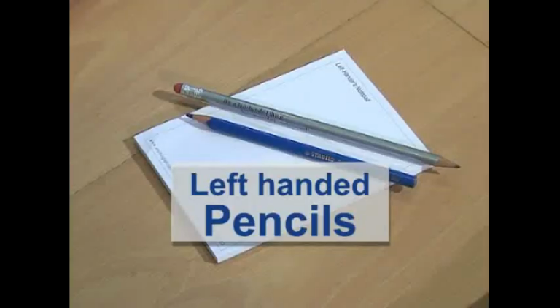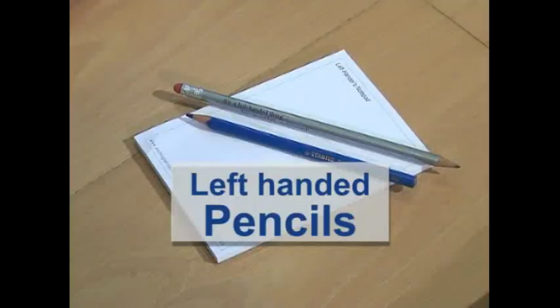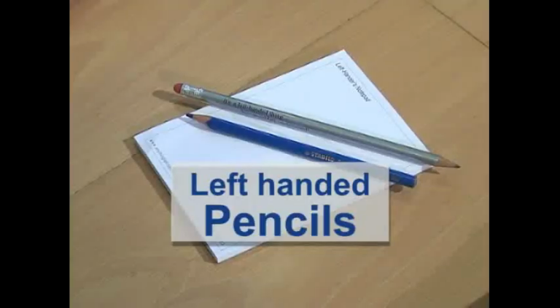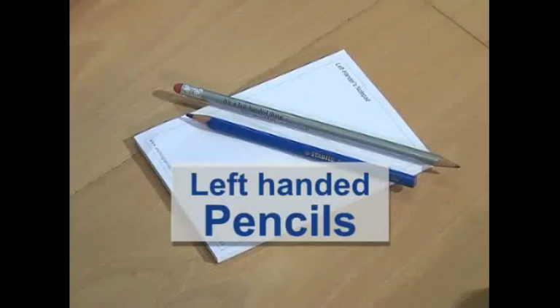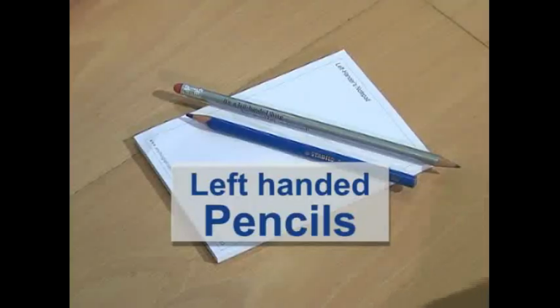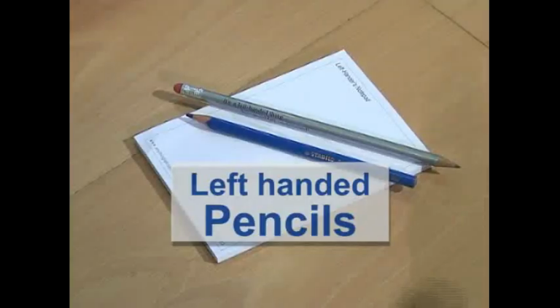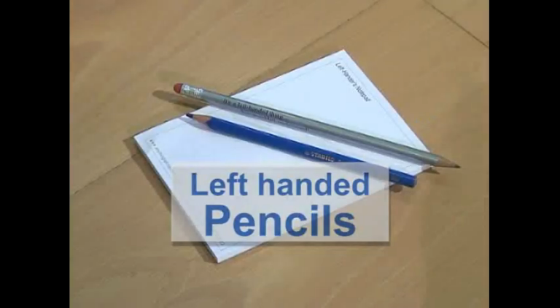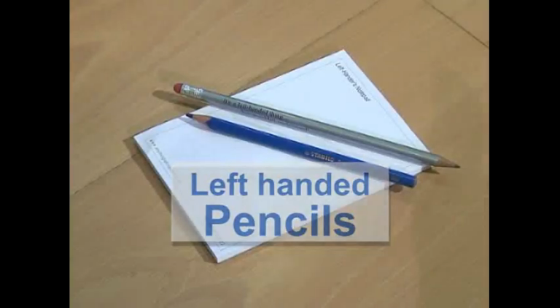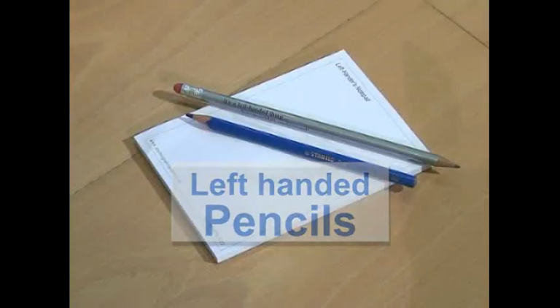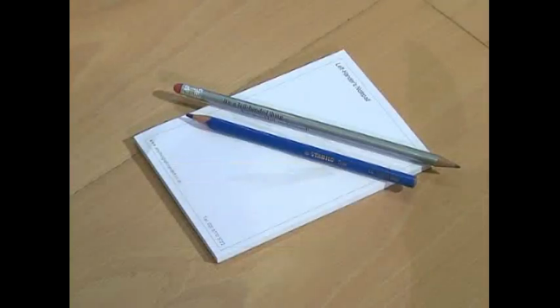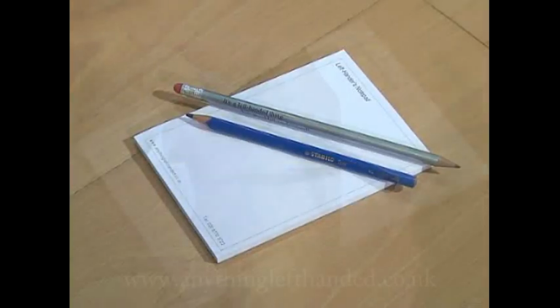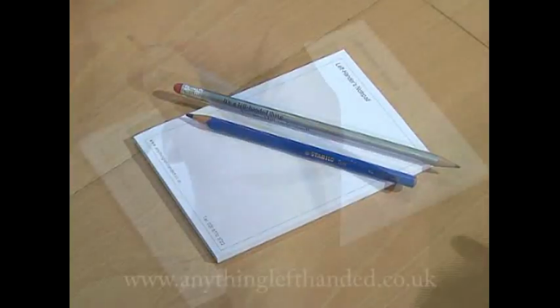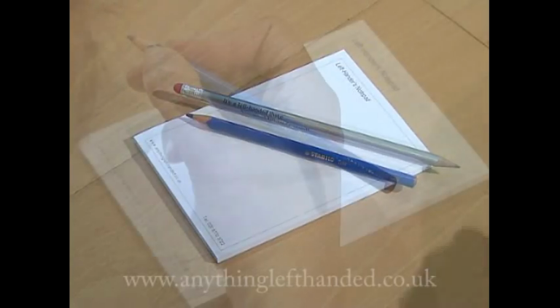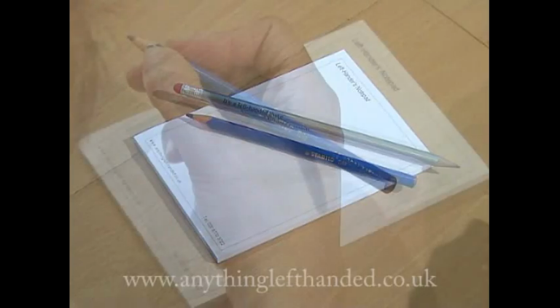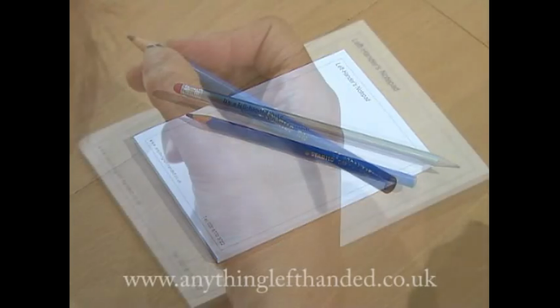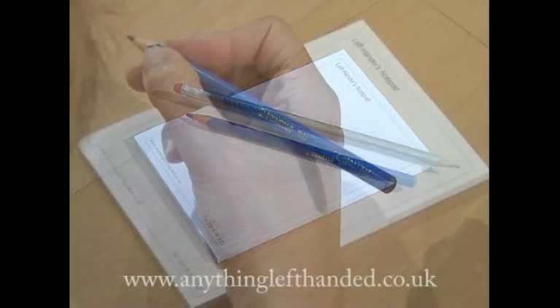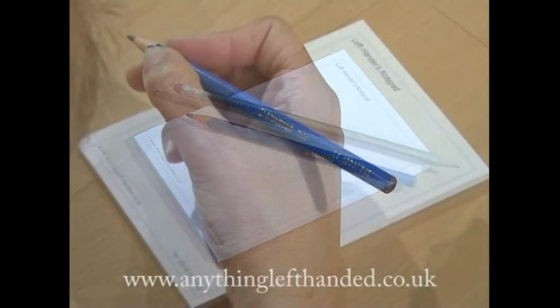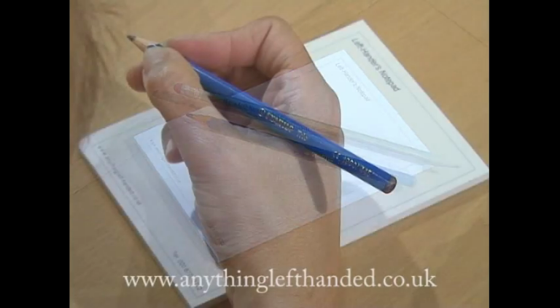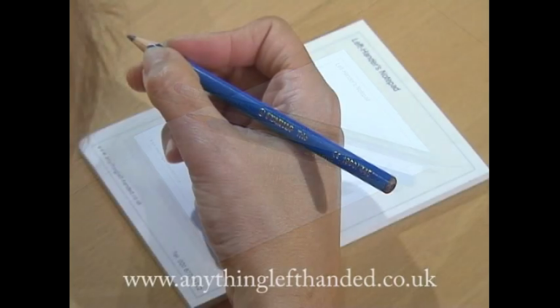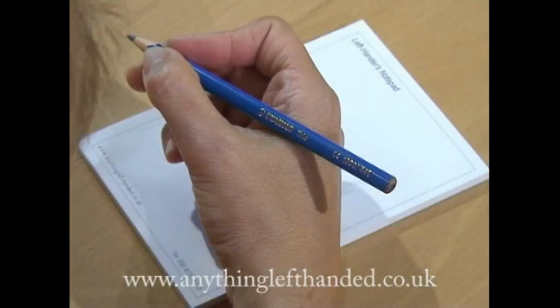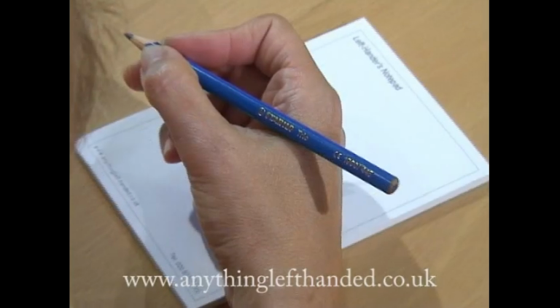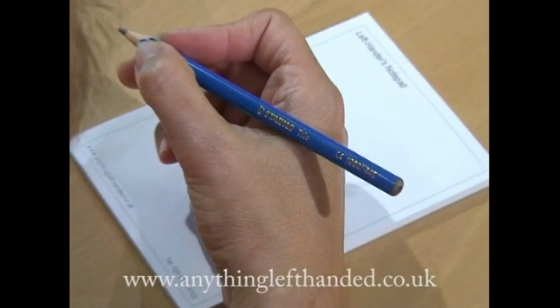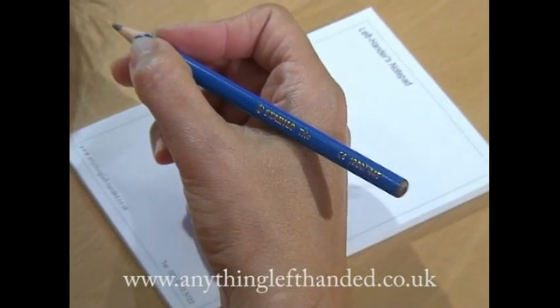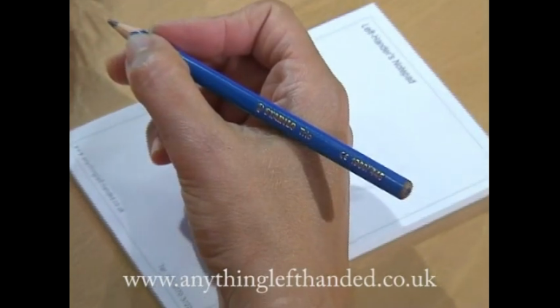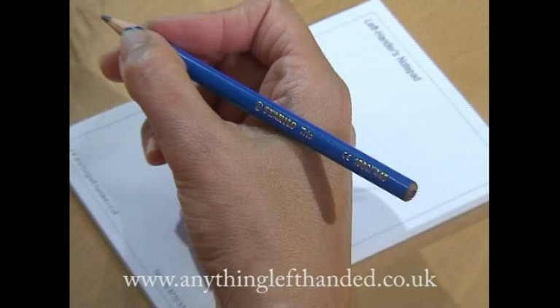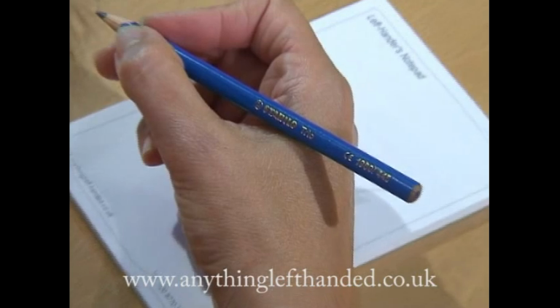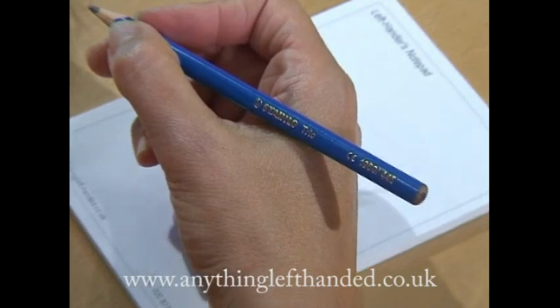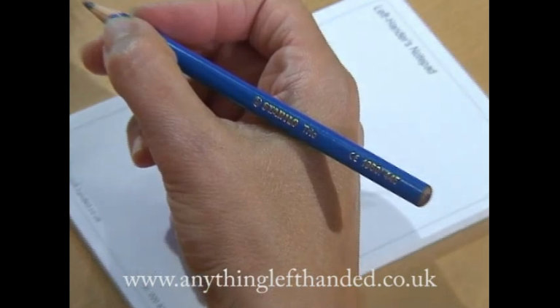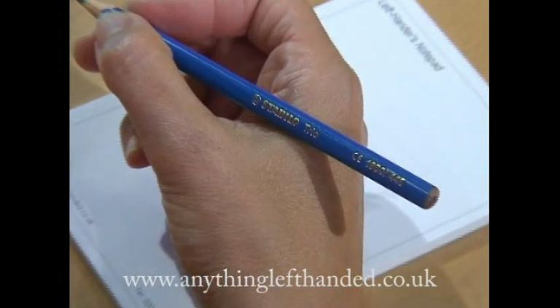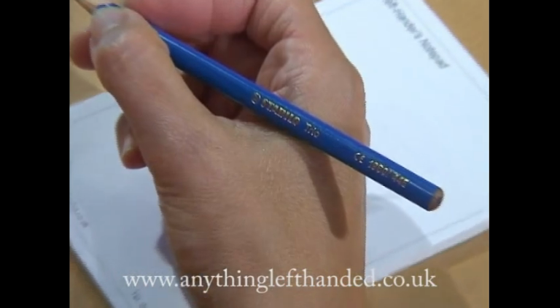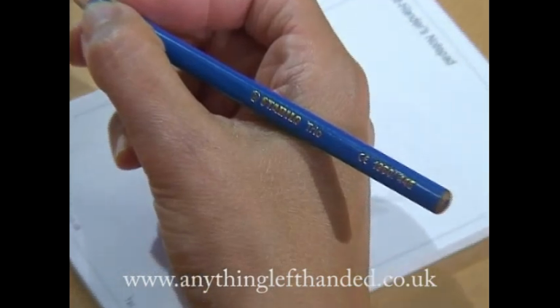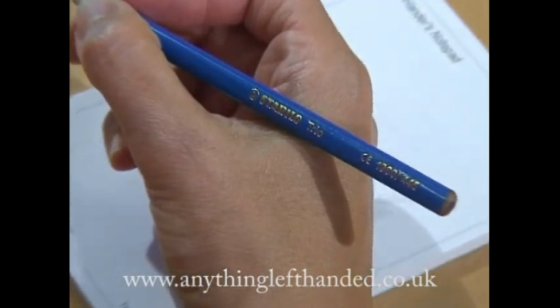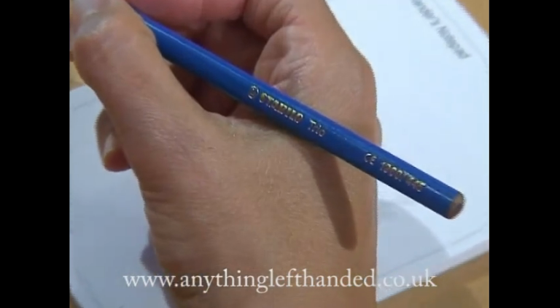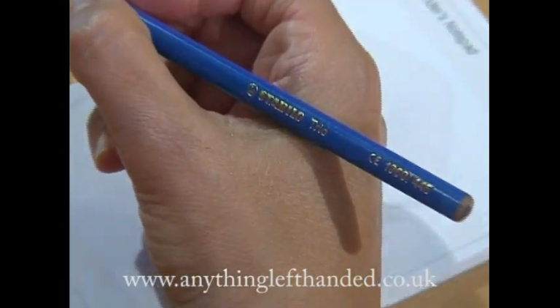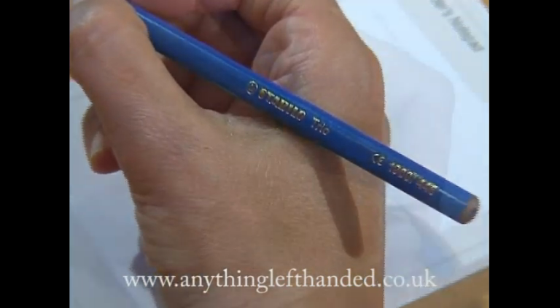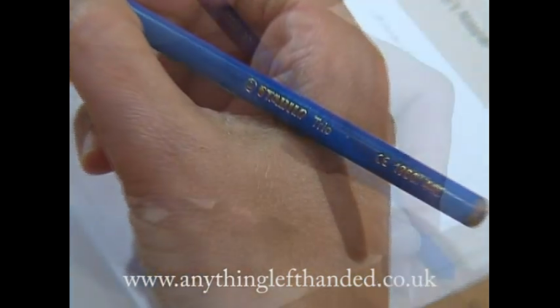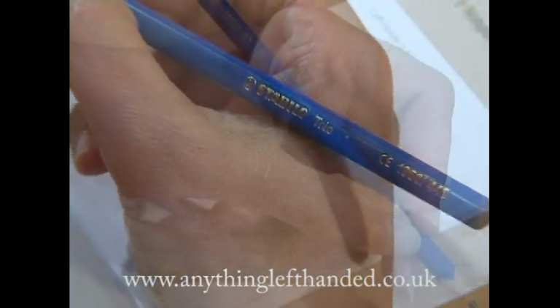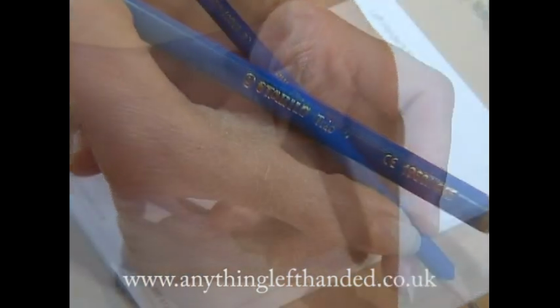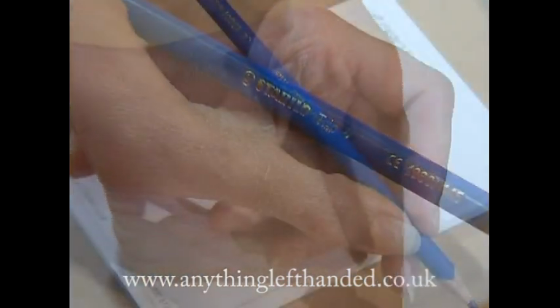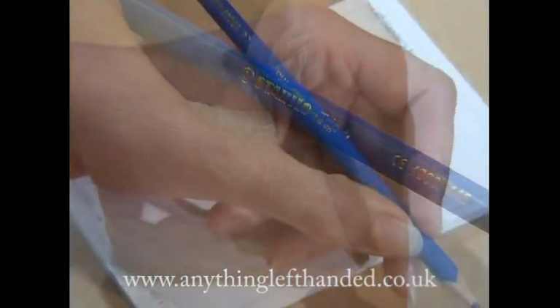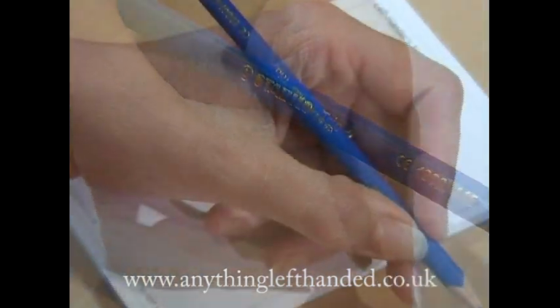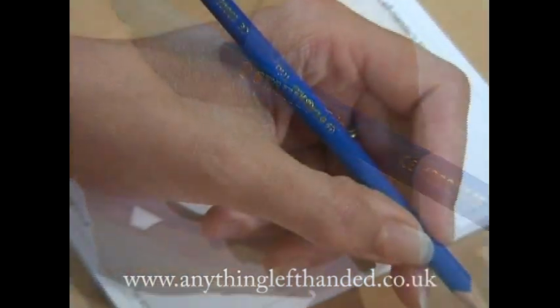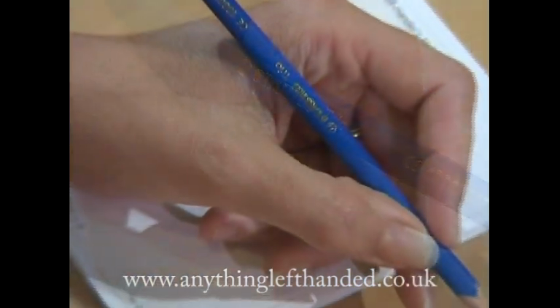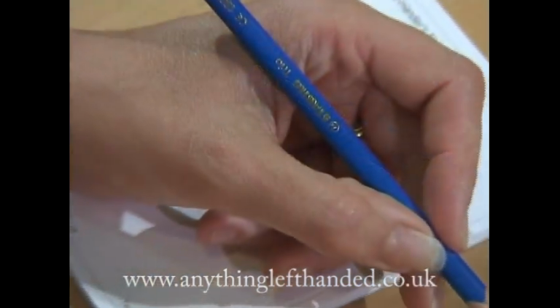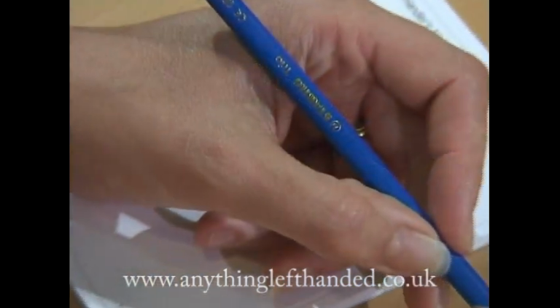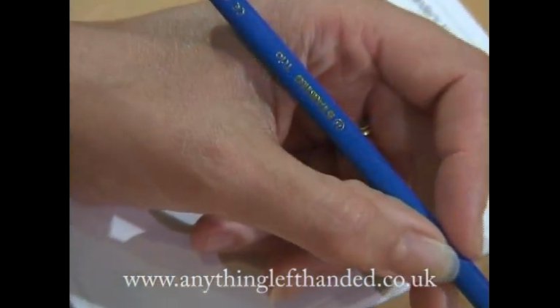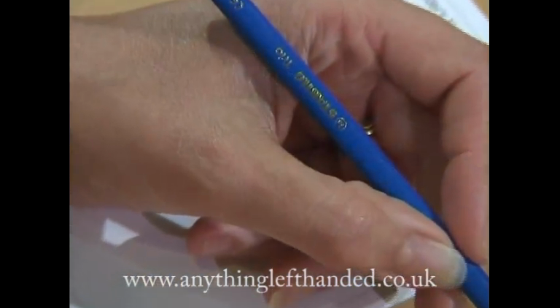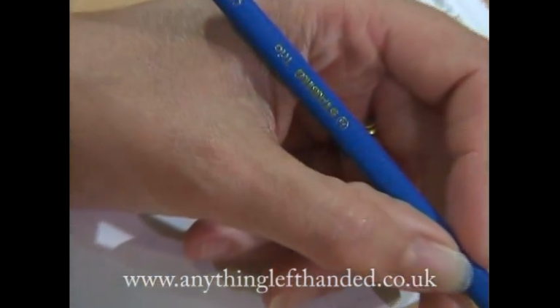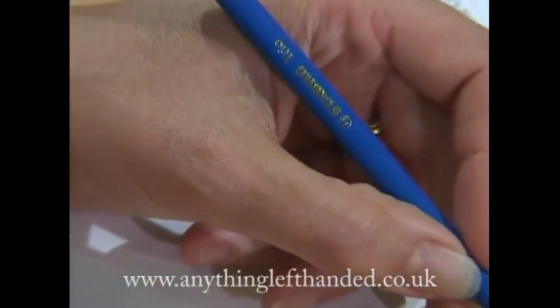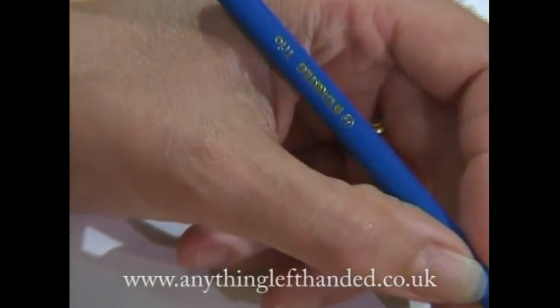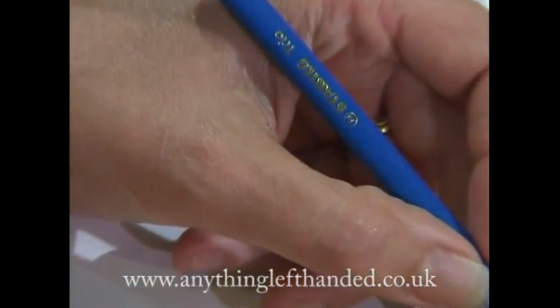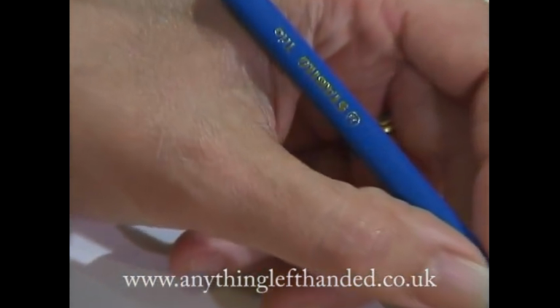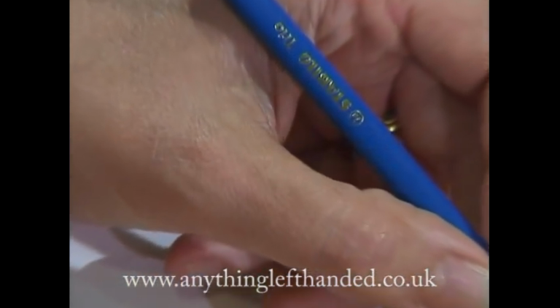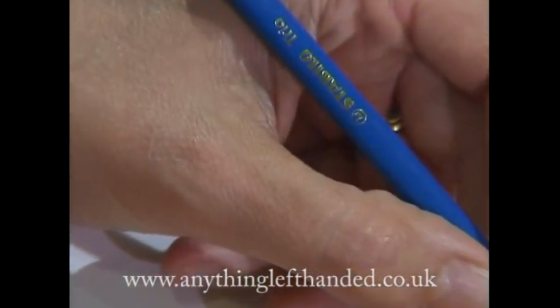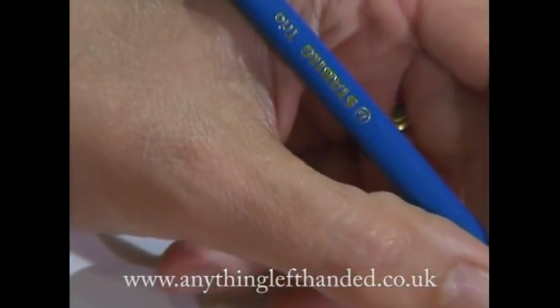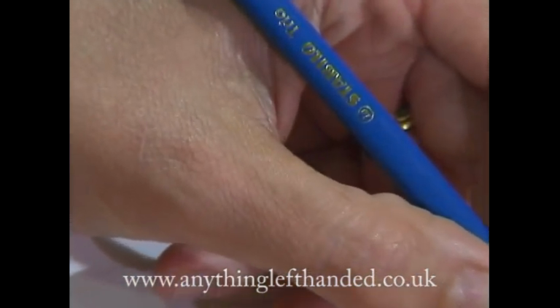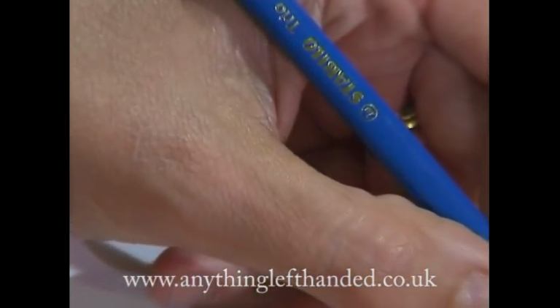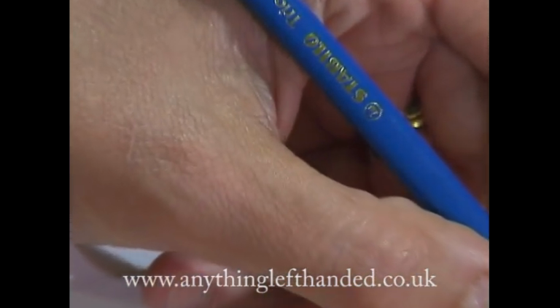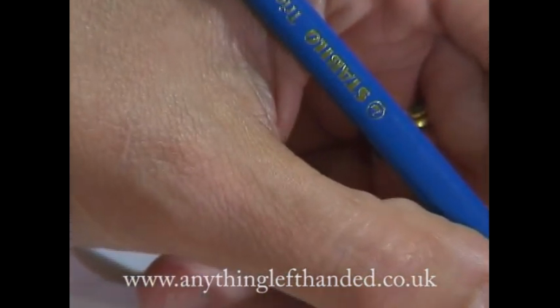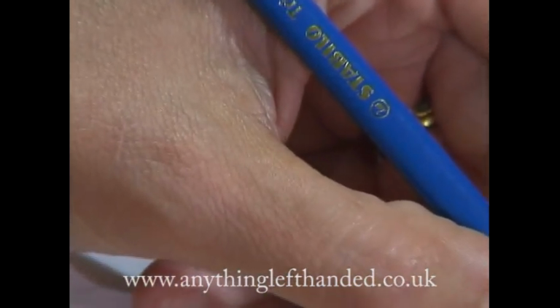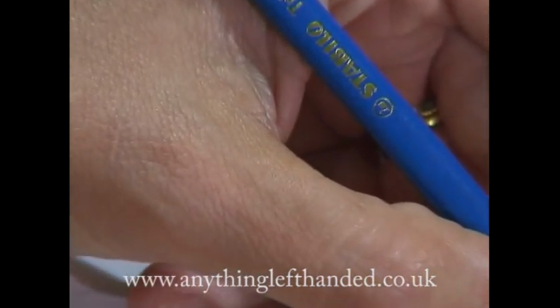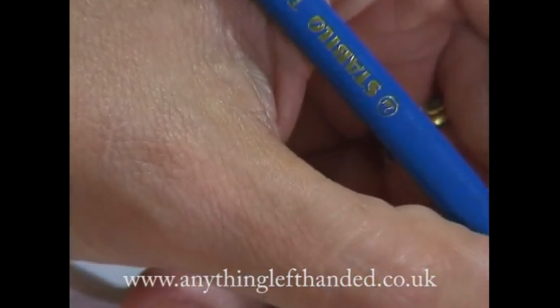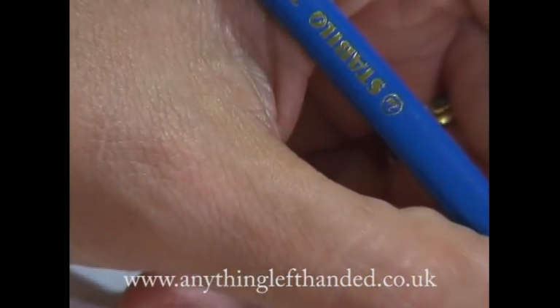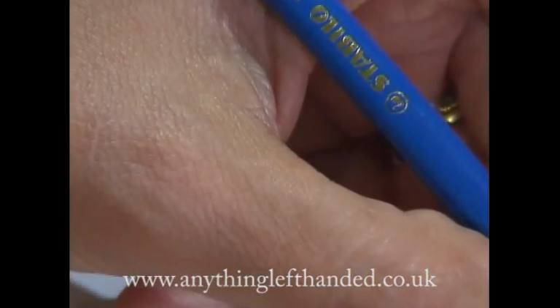Printed pens and pencils are always printed so they can be read in the right hand, so when you hold them in your left hand they're upside down.